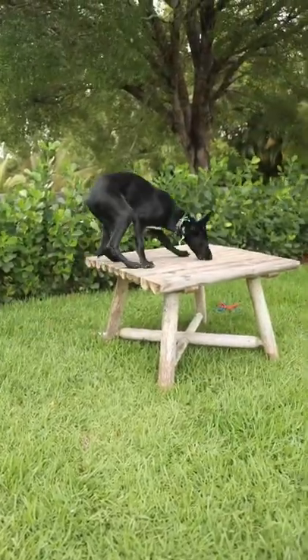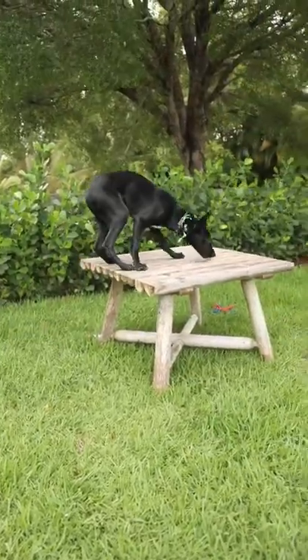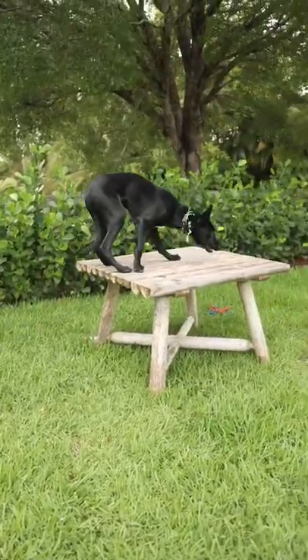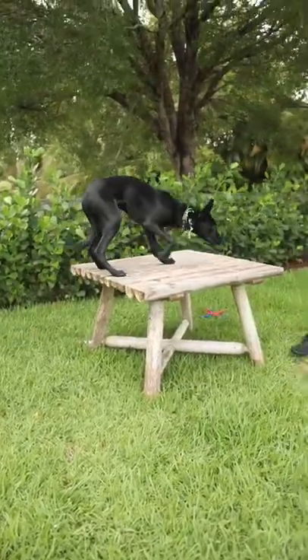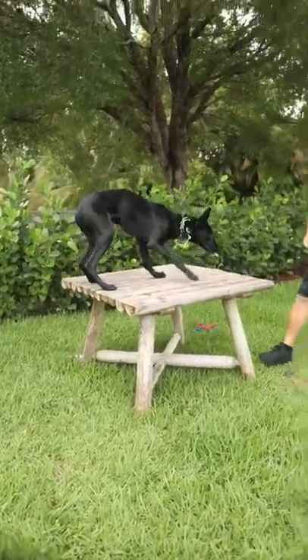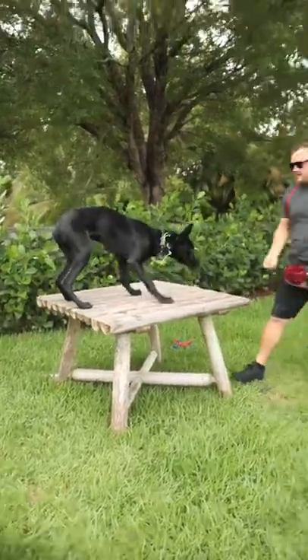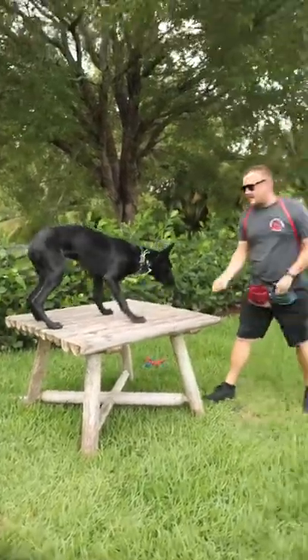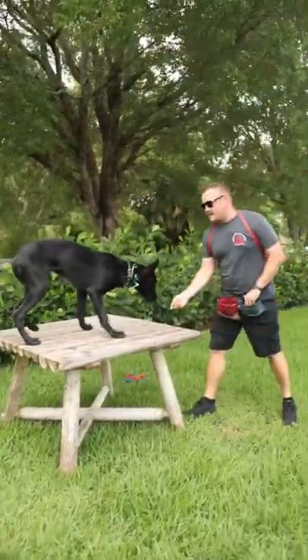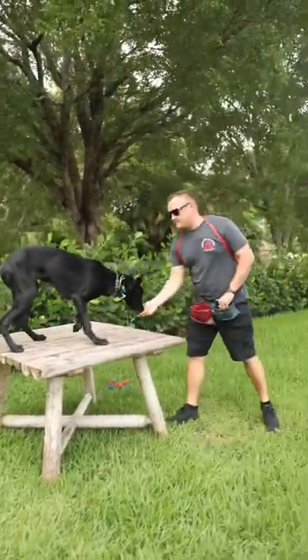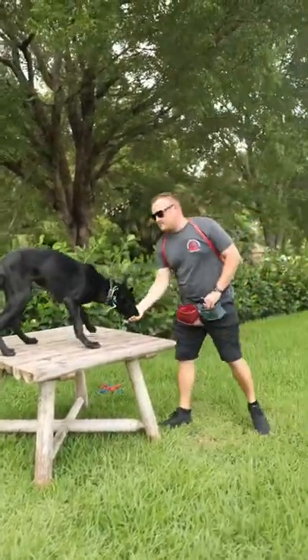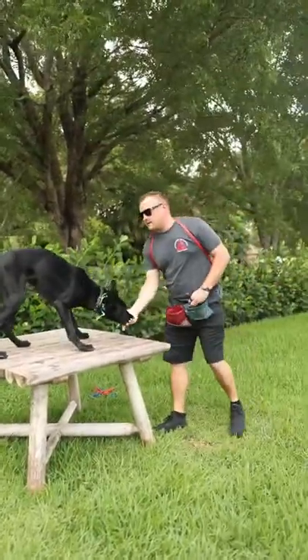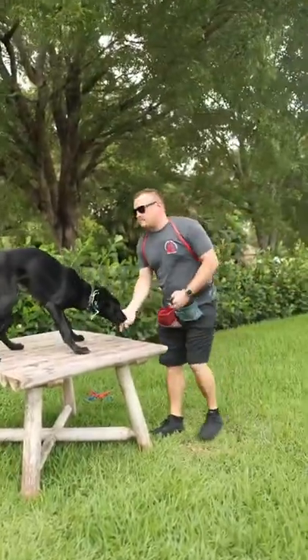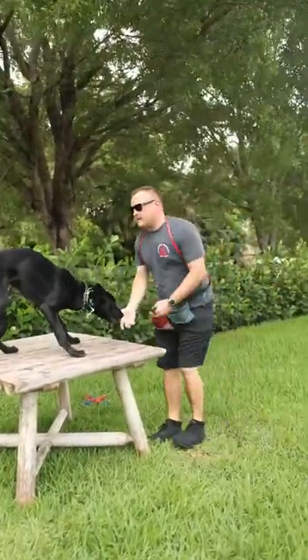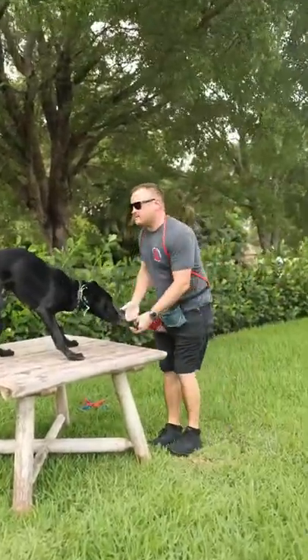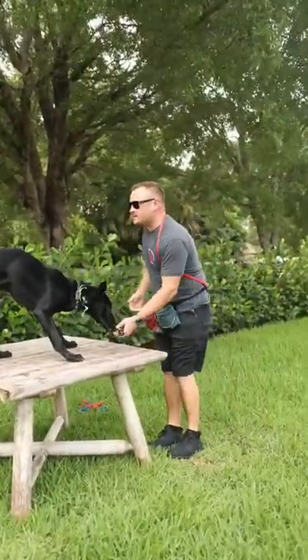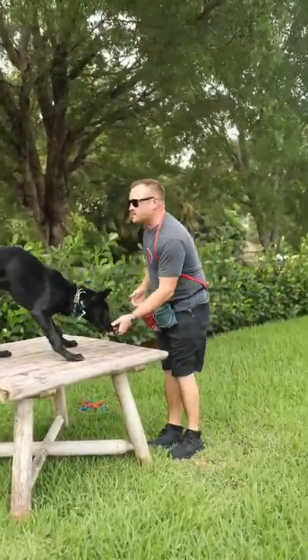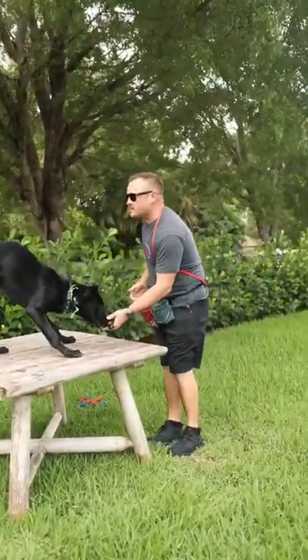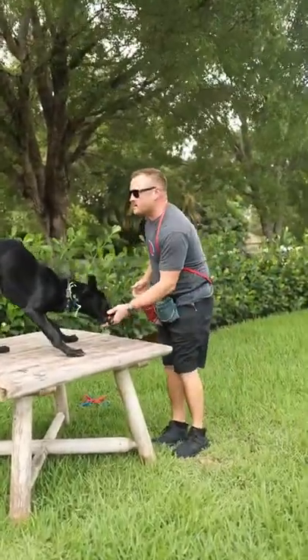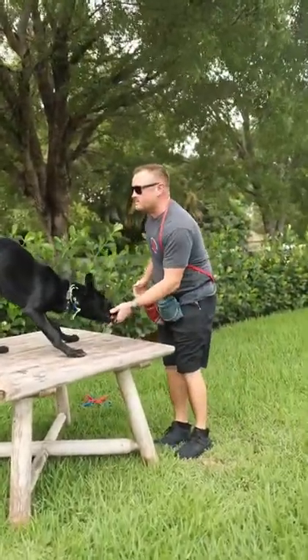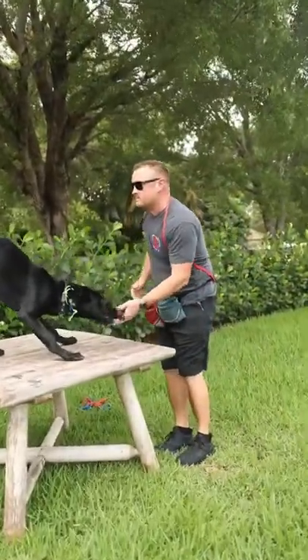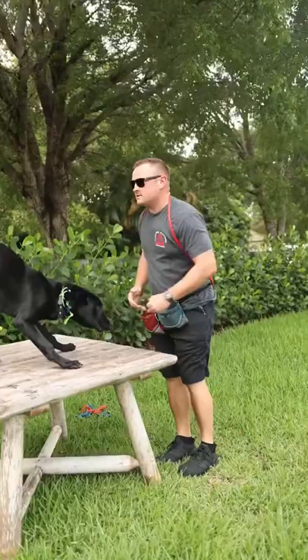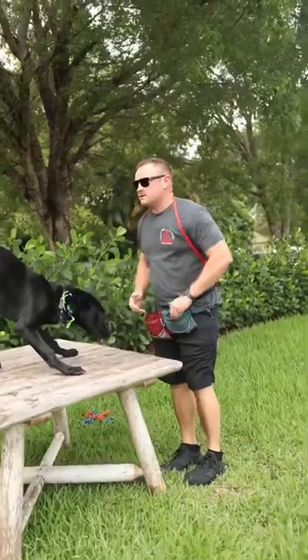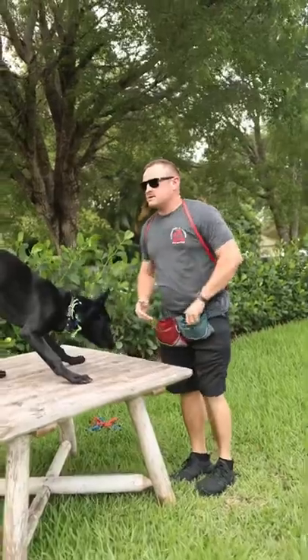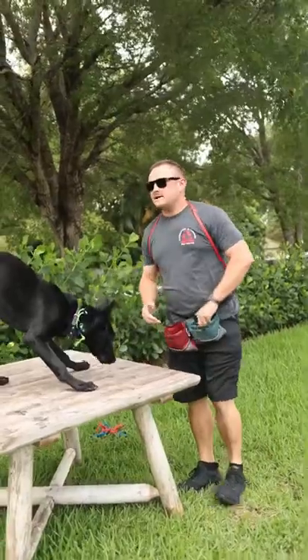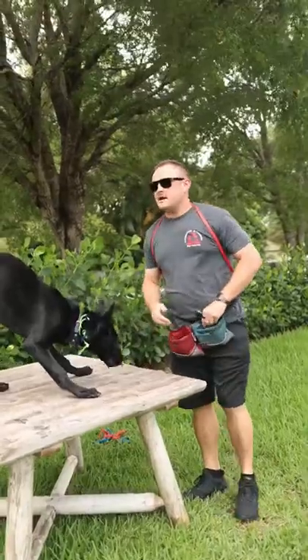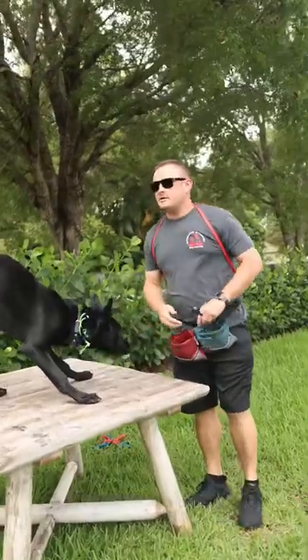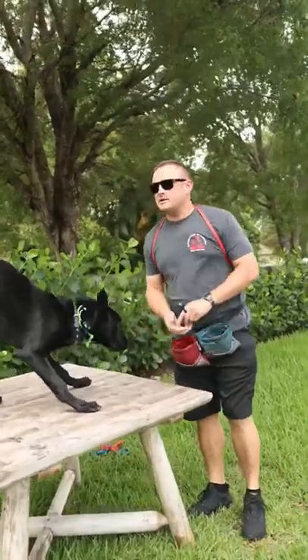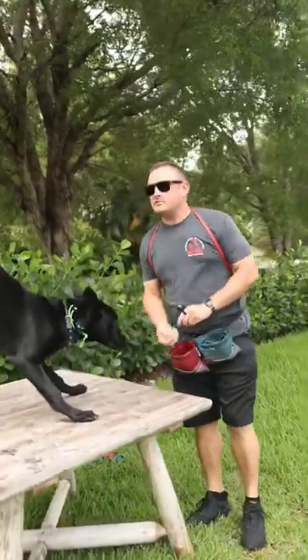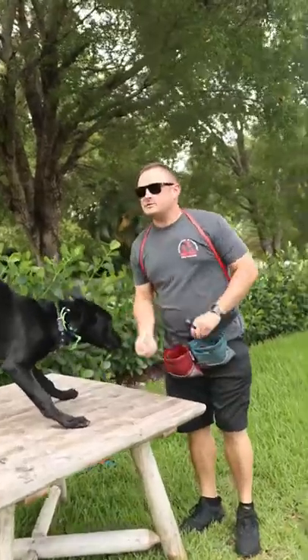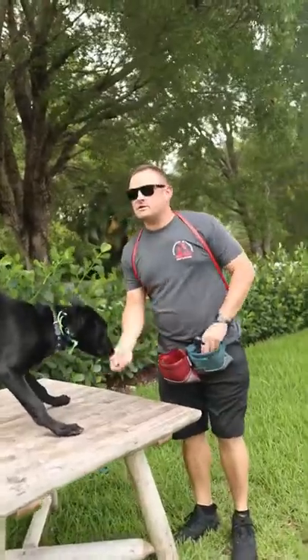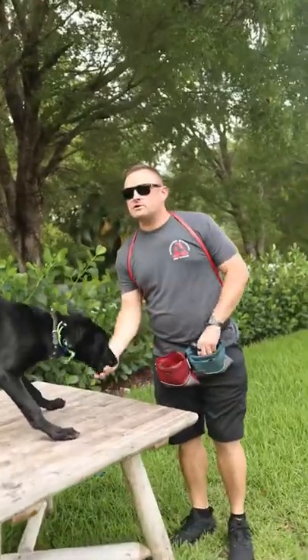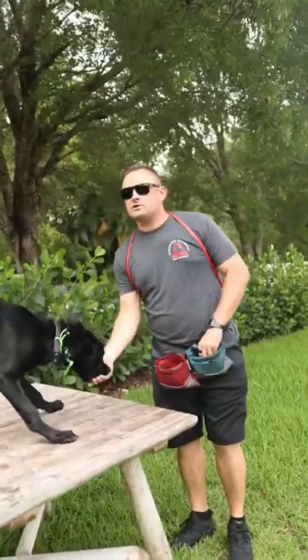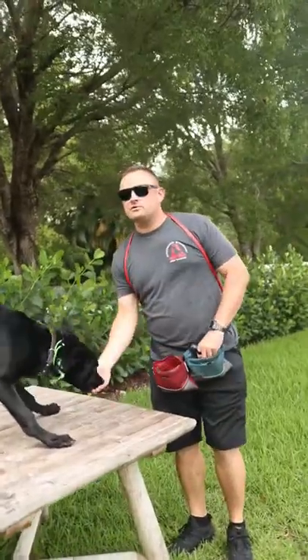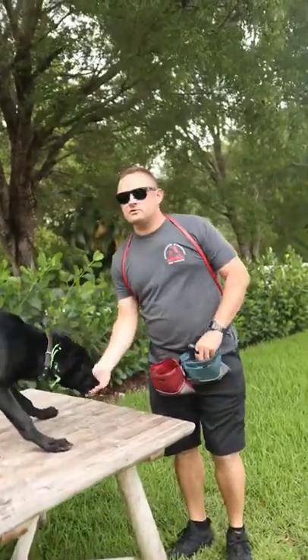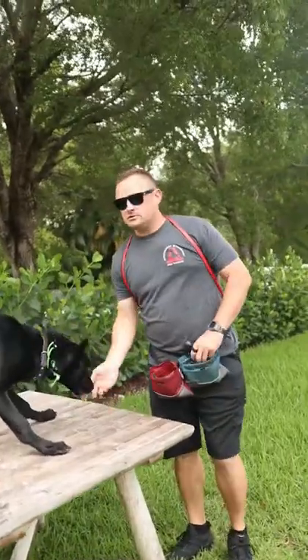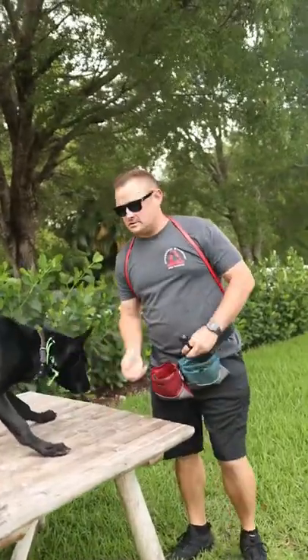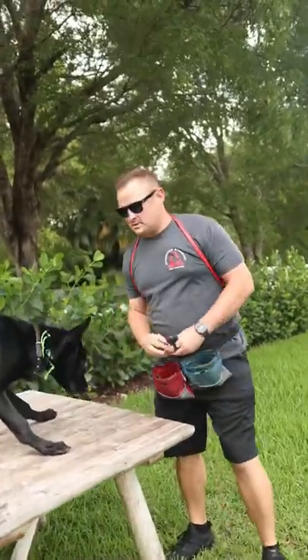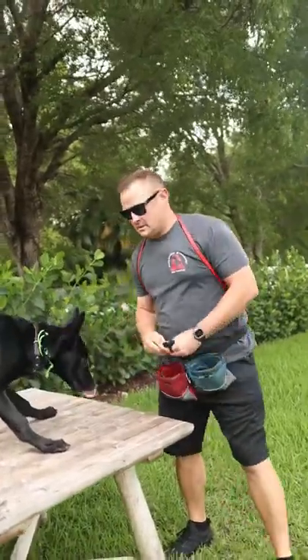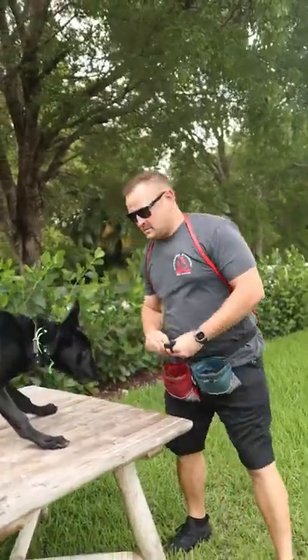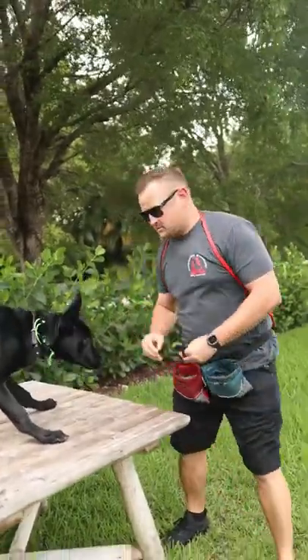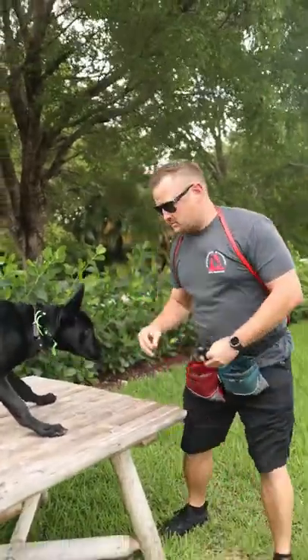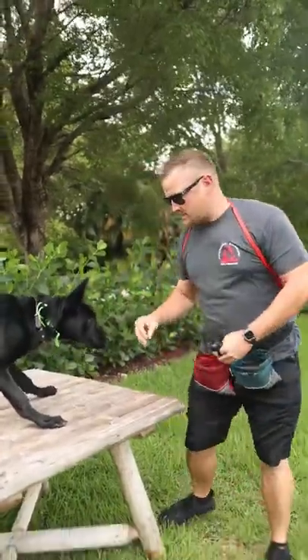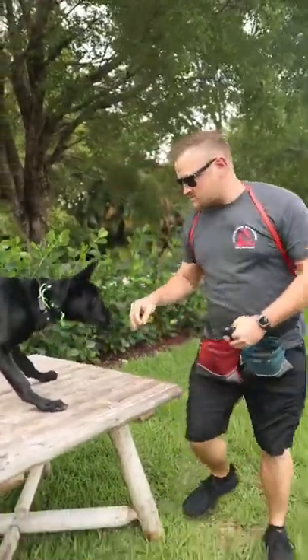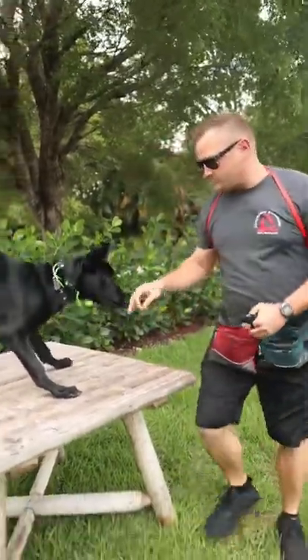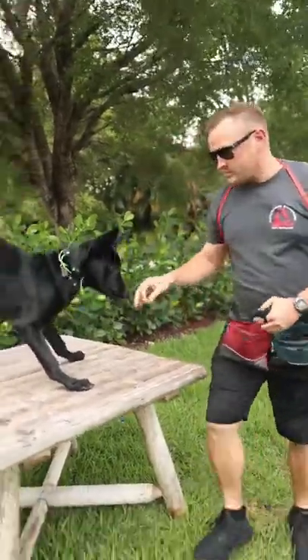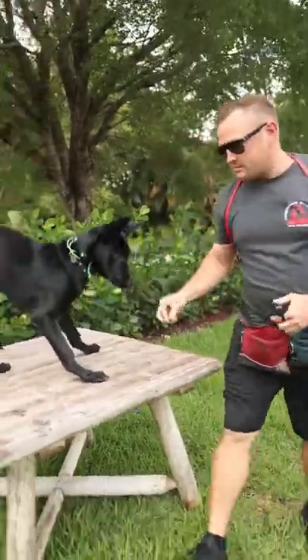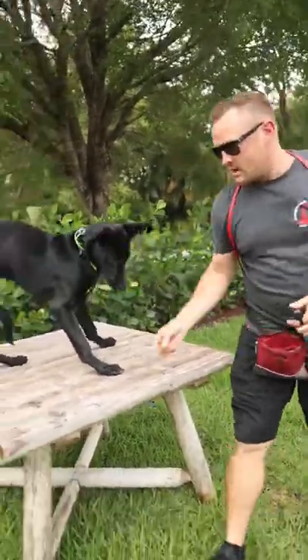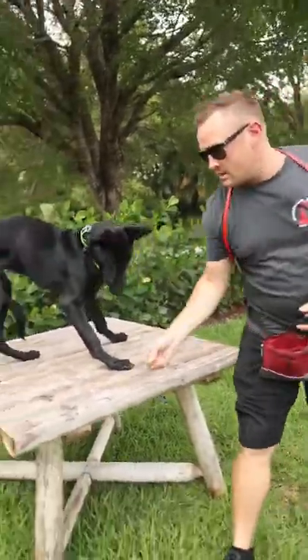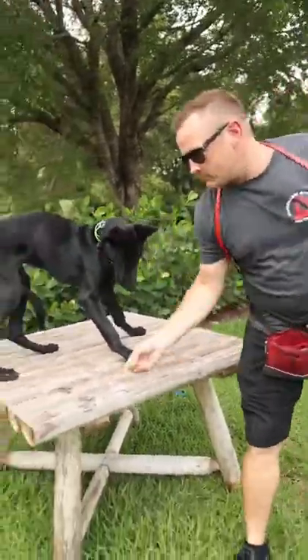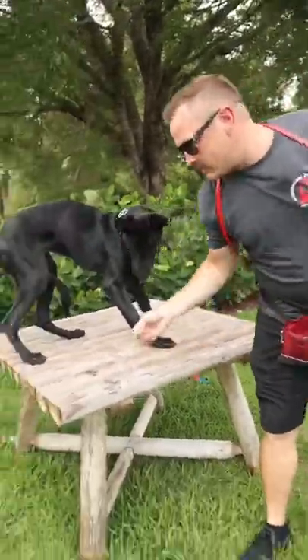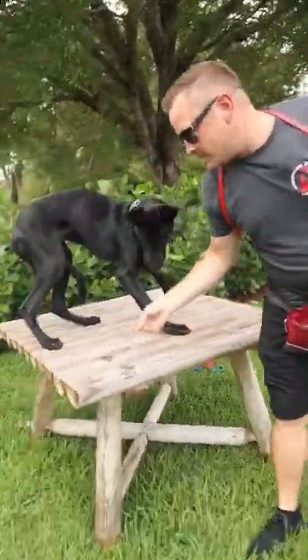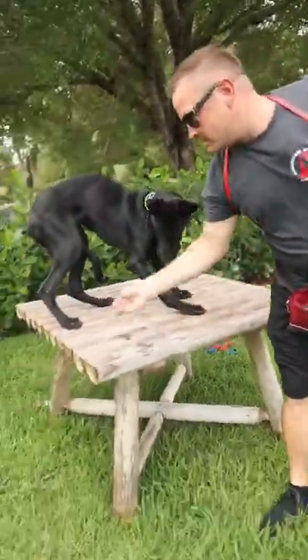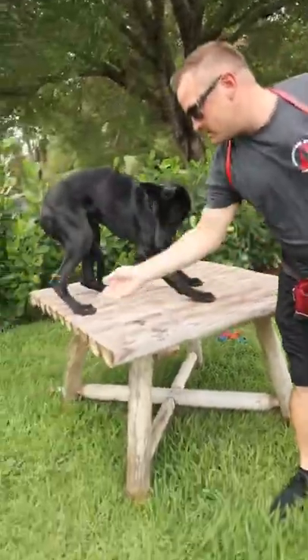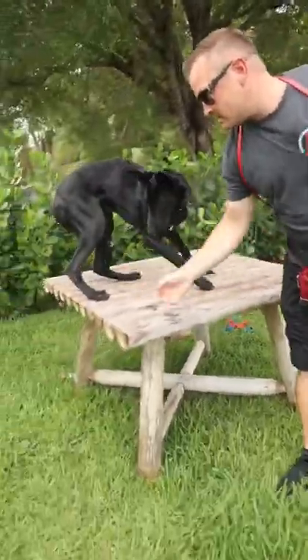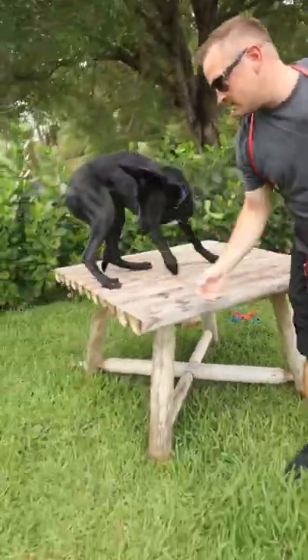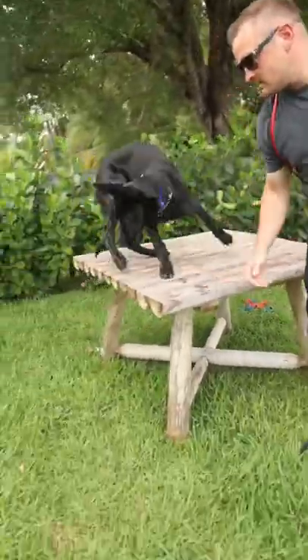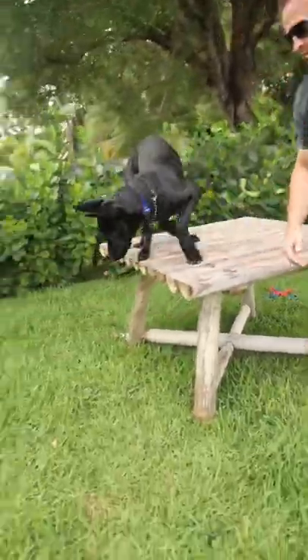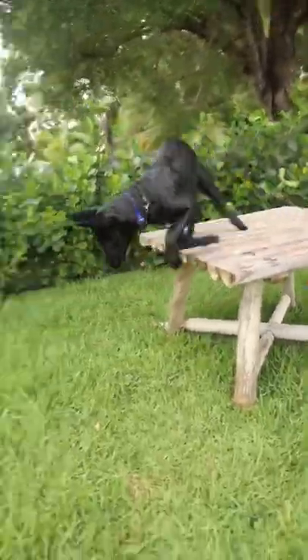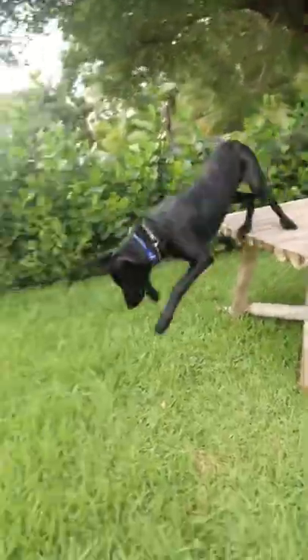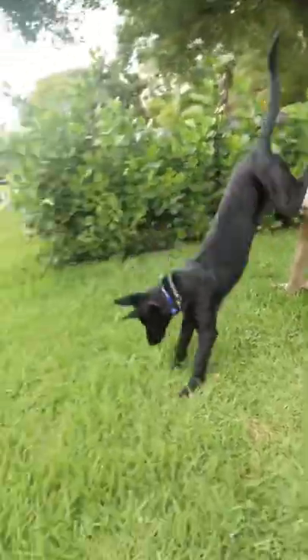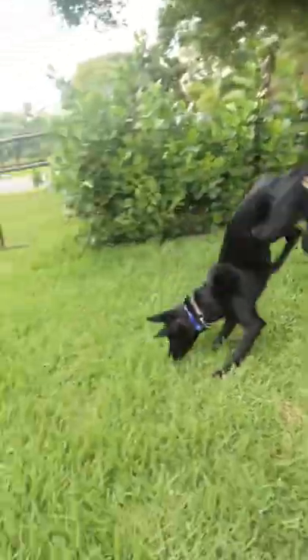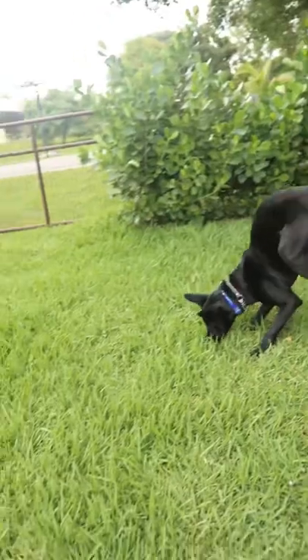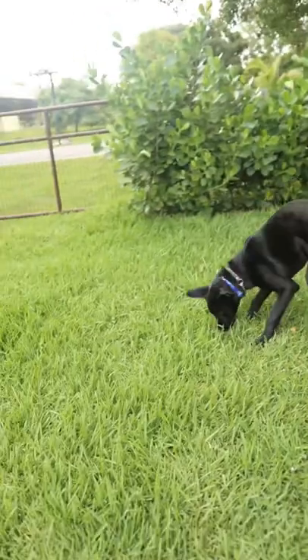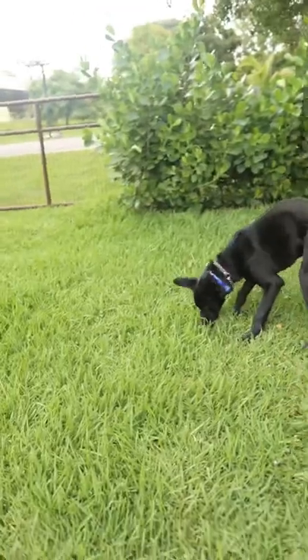He got it! Big payment coming up. And now we can put that on cue. So let's free him up. Free.